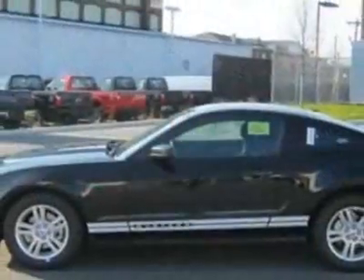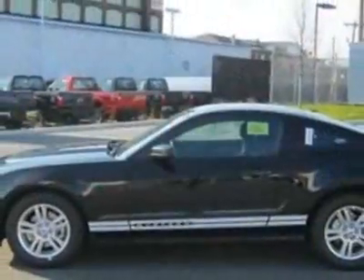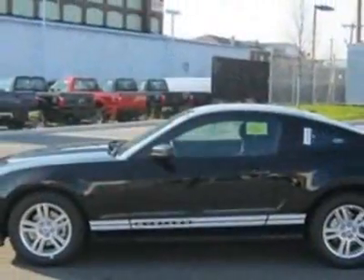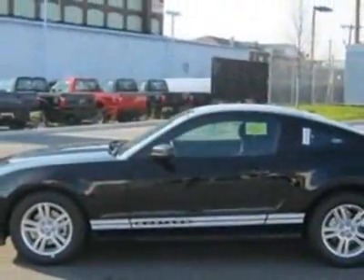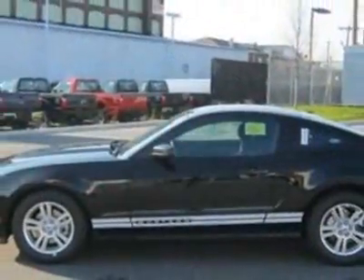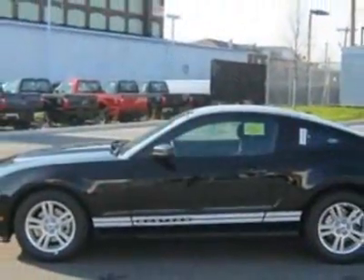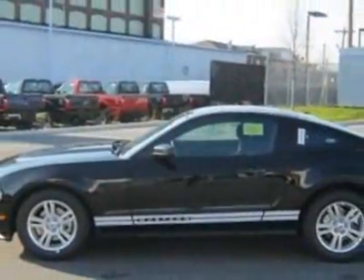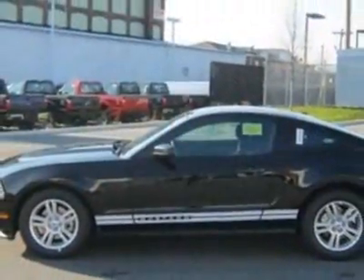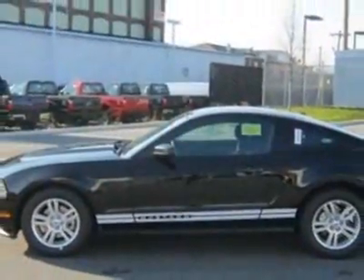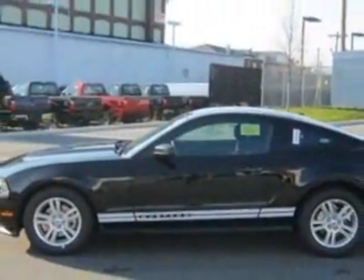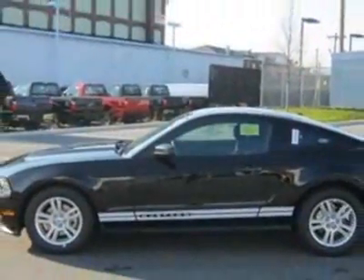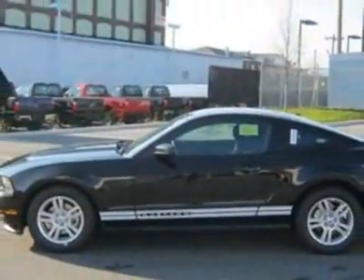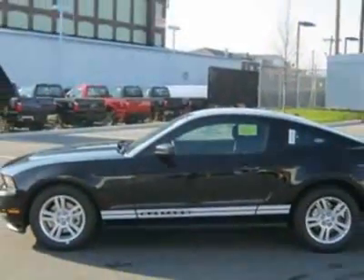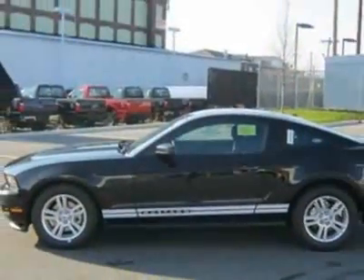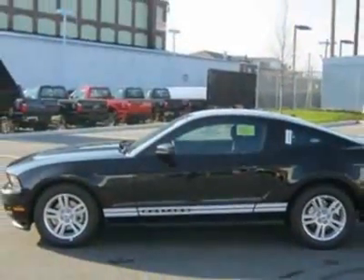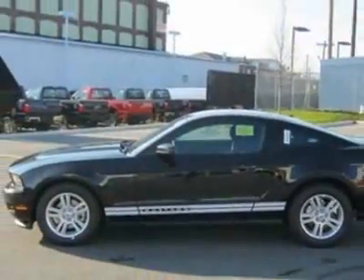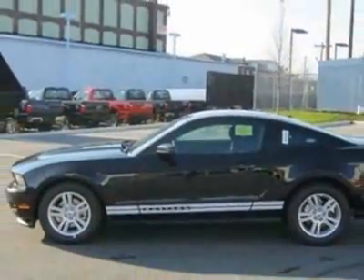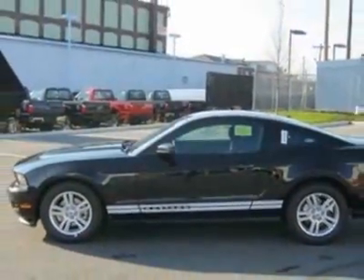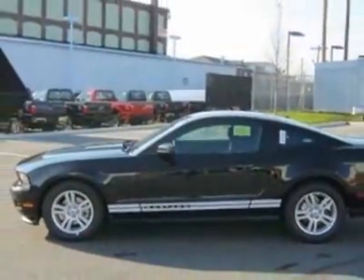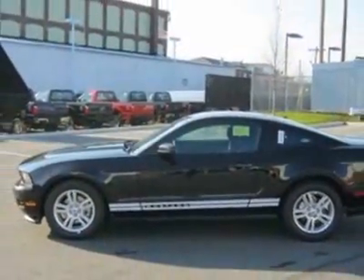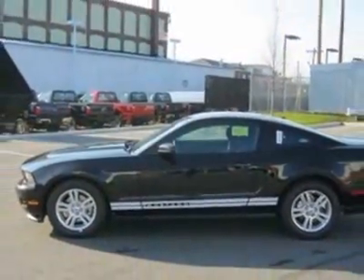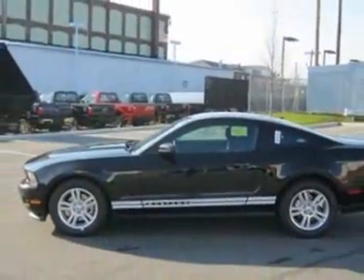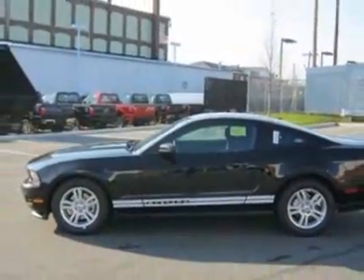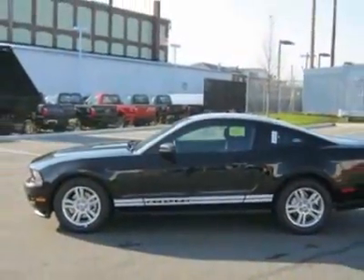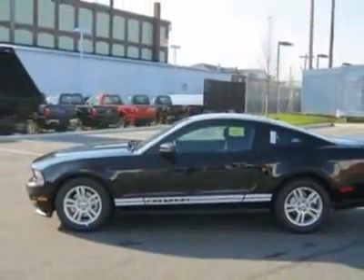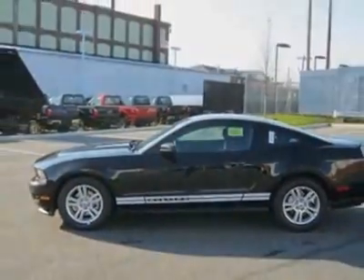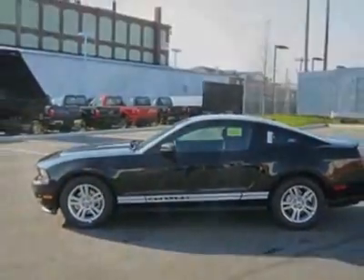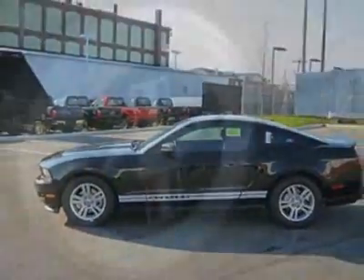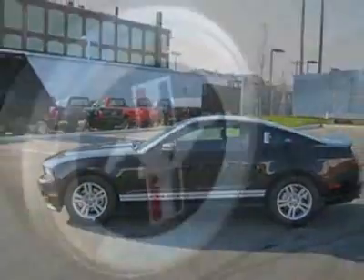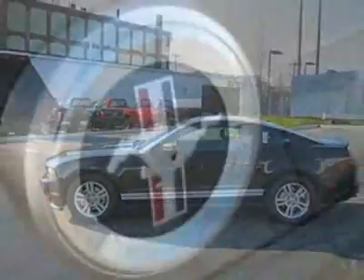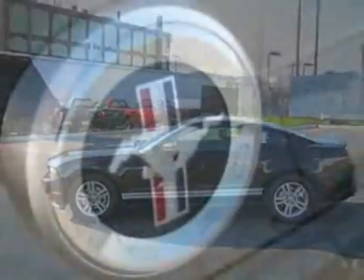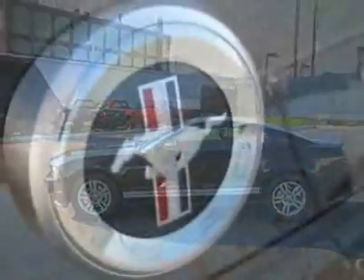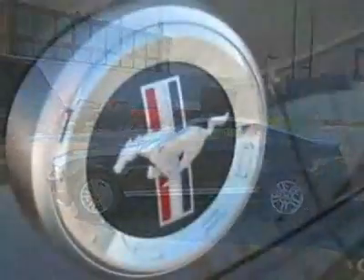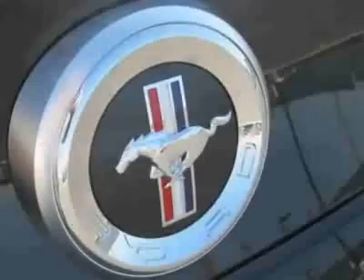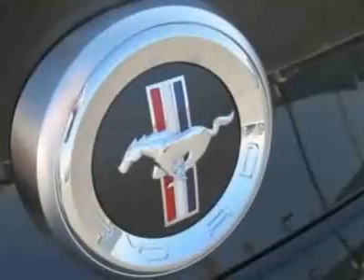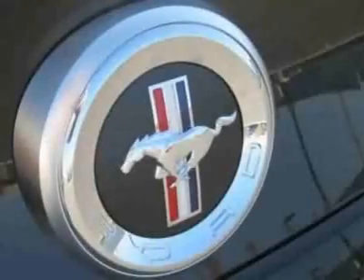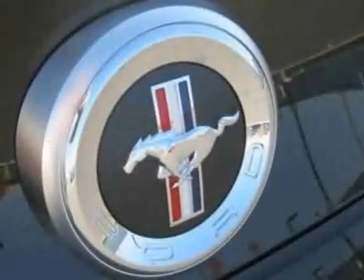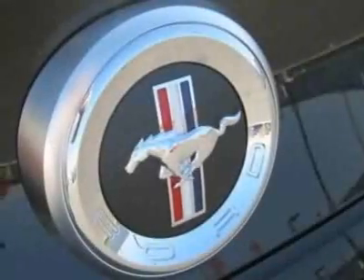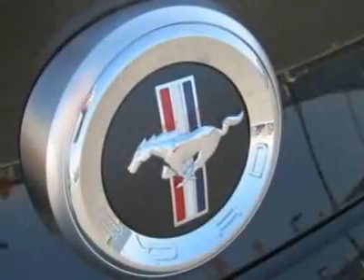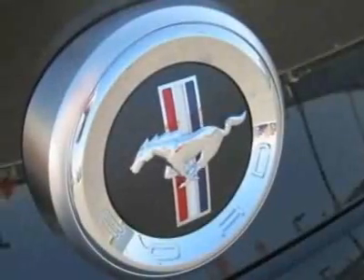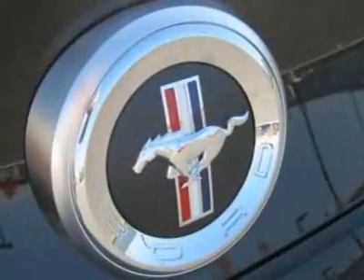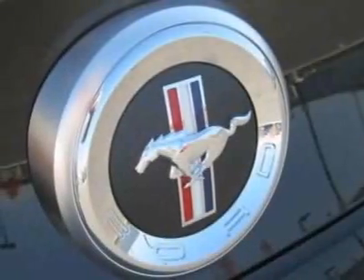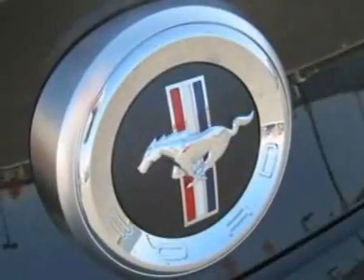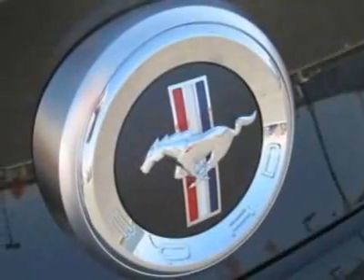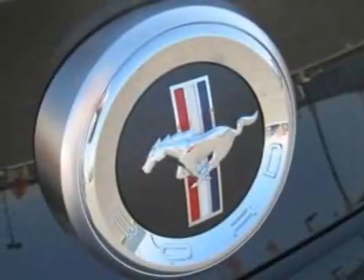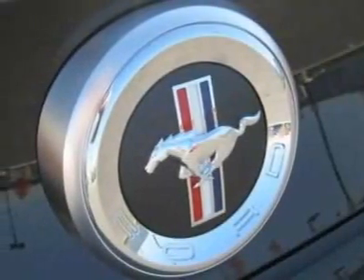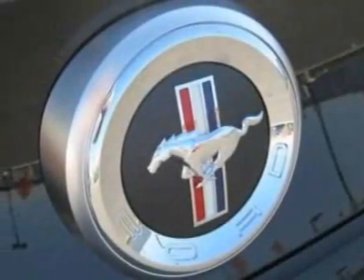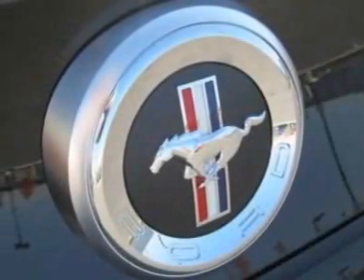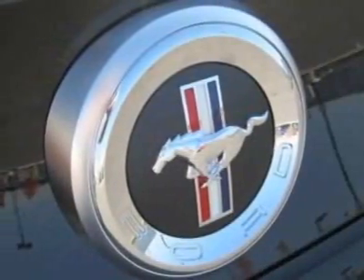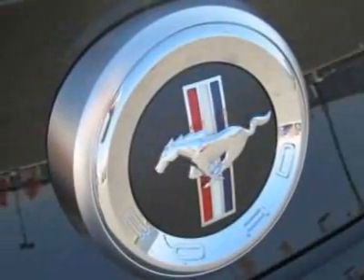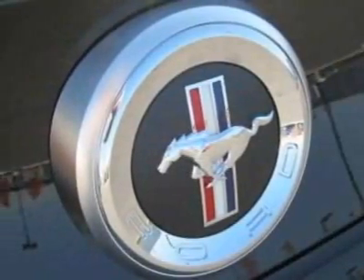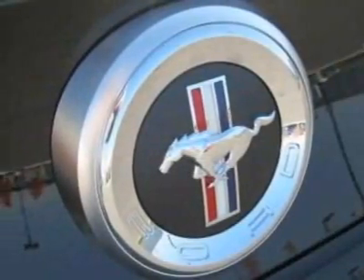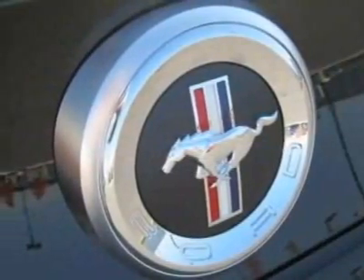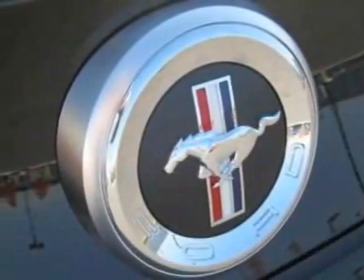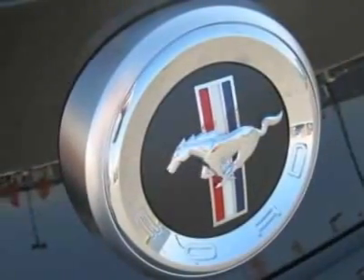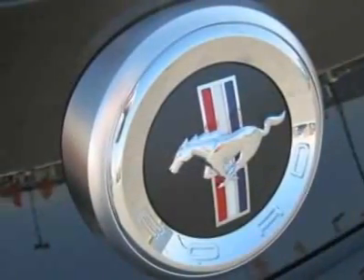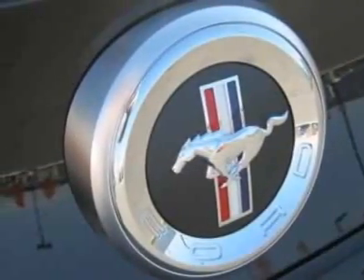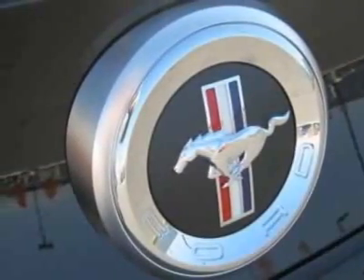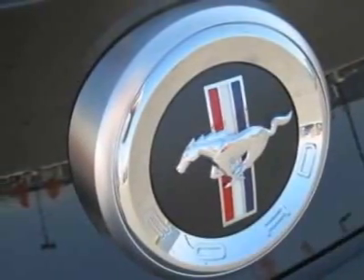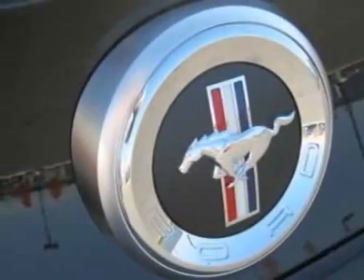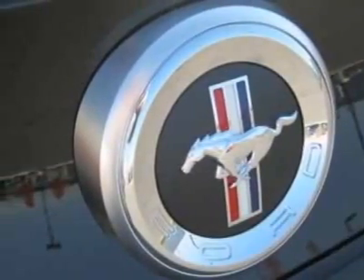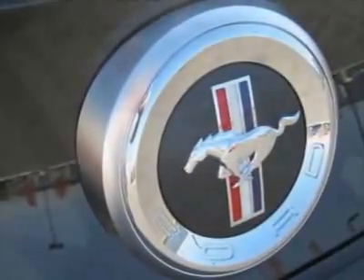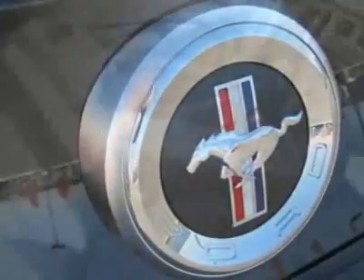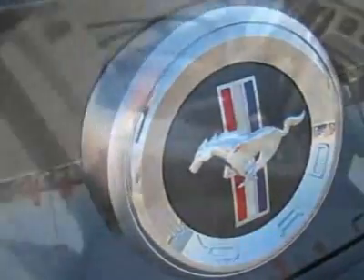California Emissions, 6-speed manual transmission, 3.7 L4VT VCT Engine, and Black.